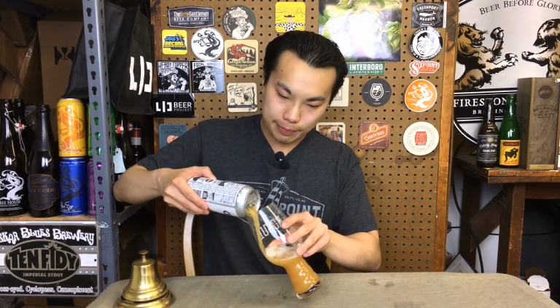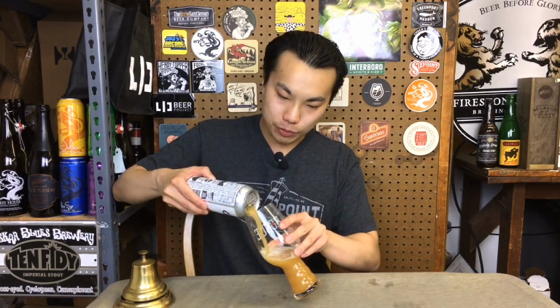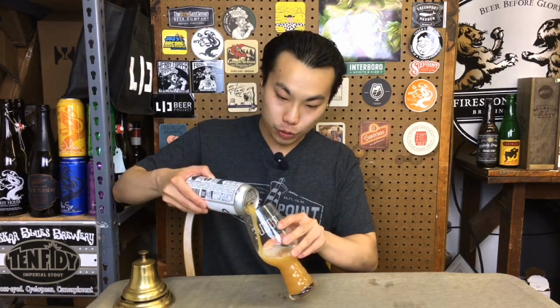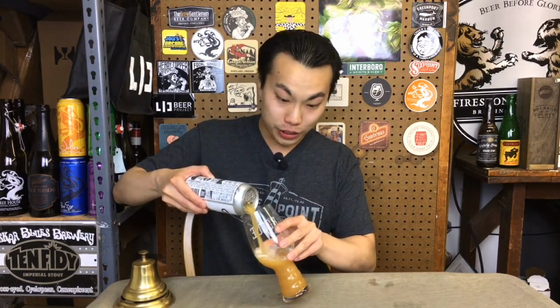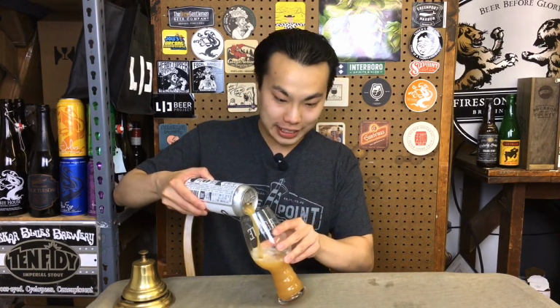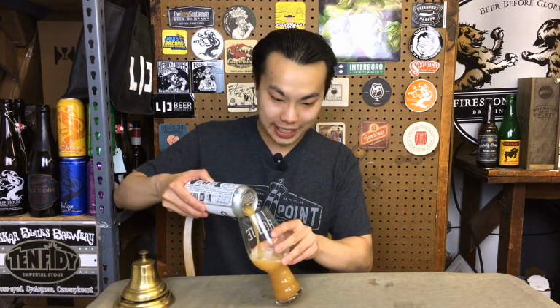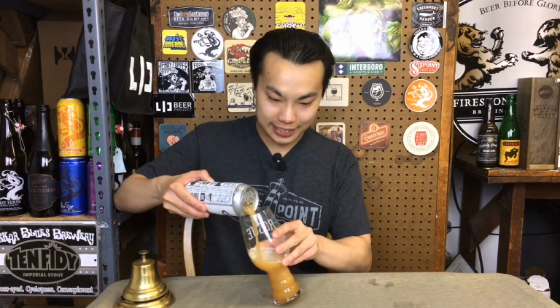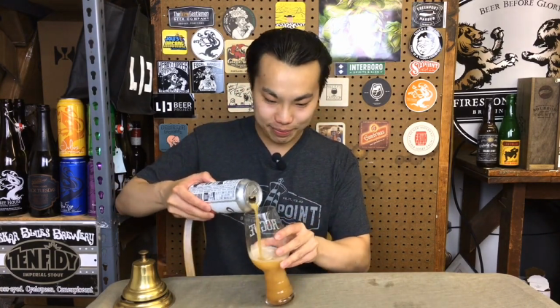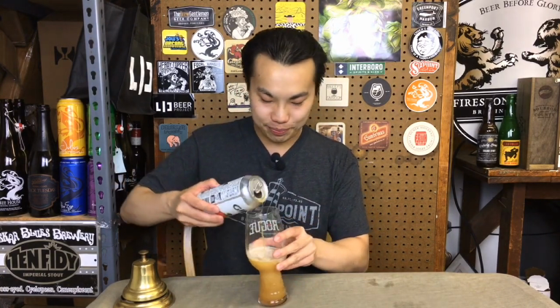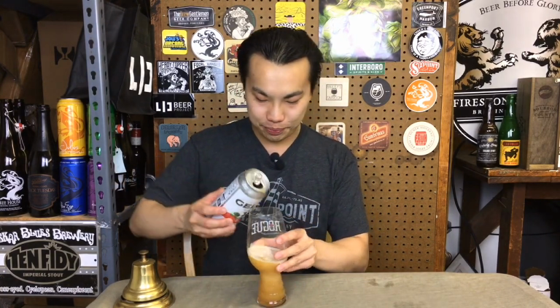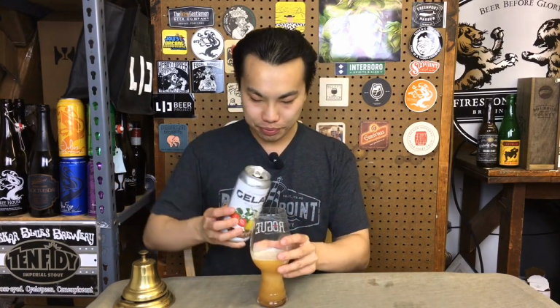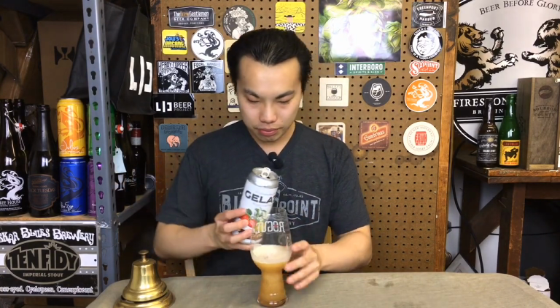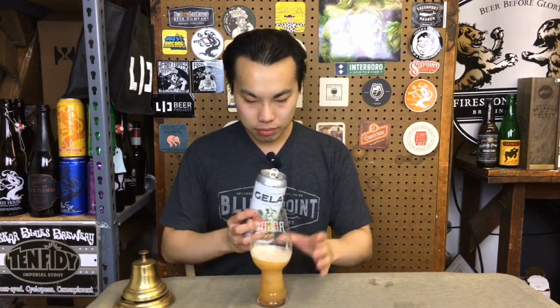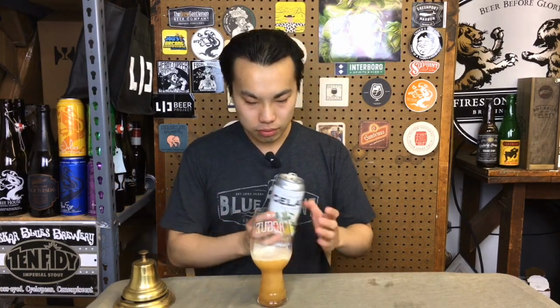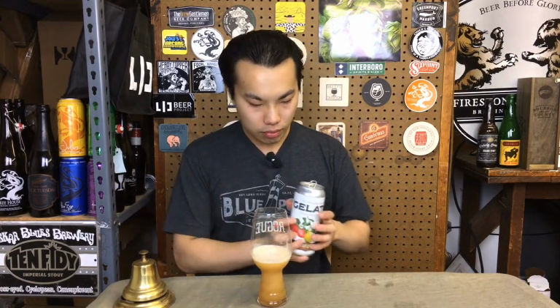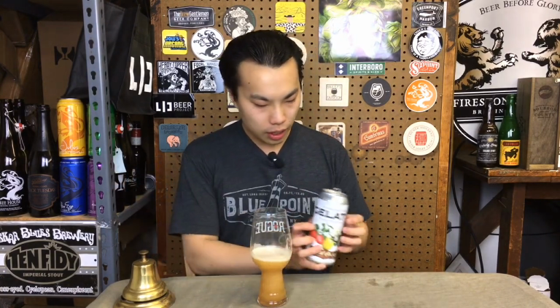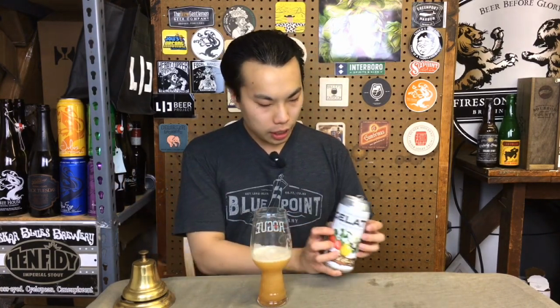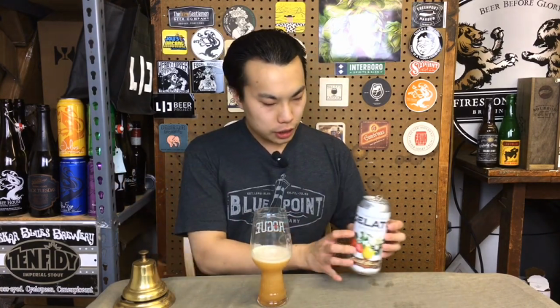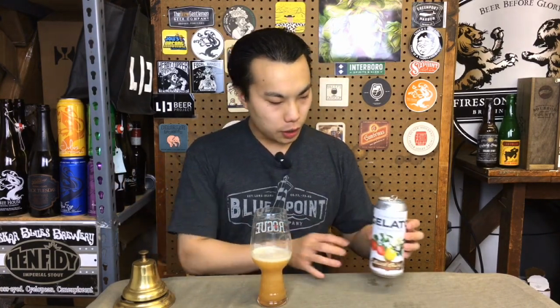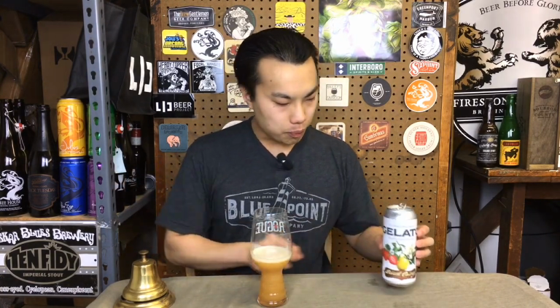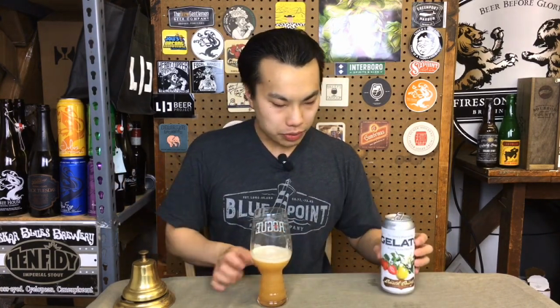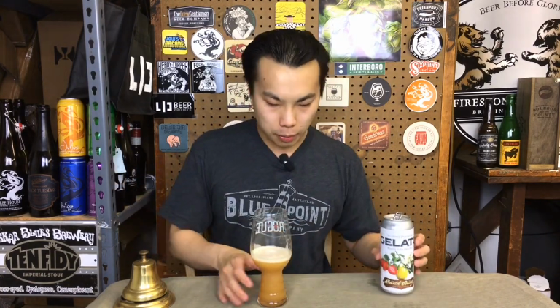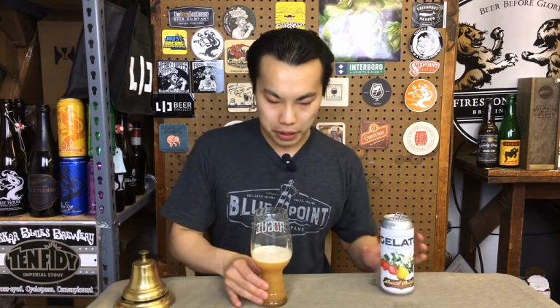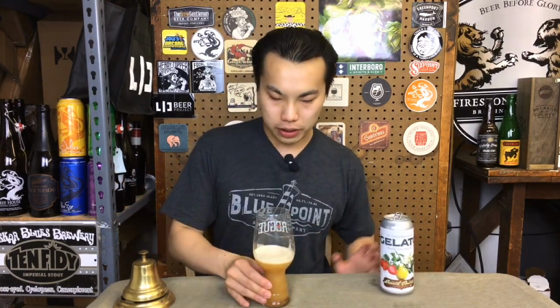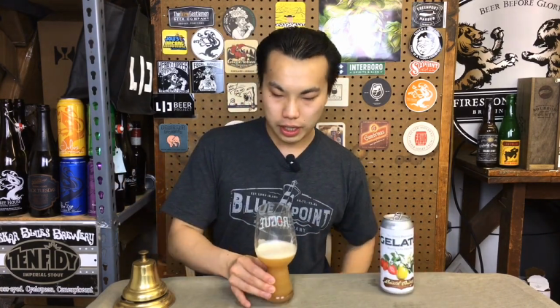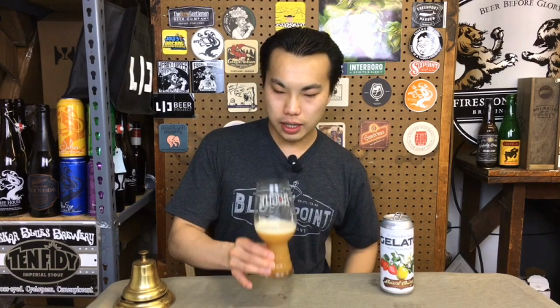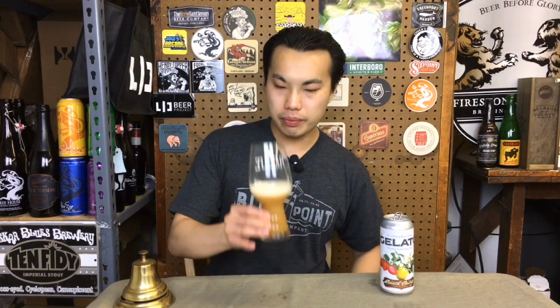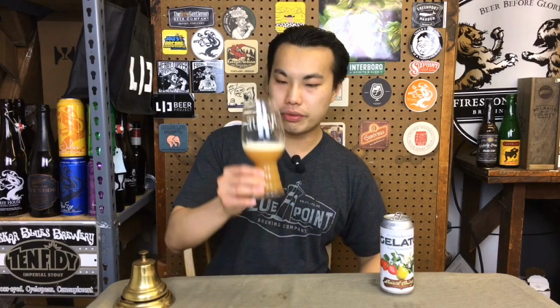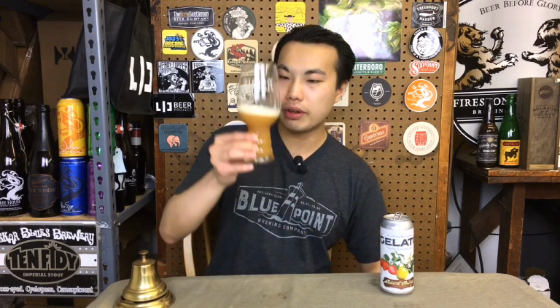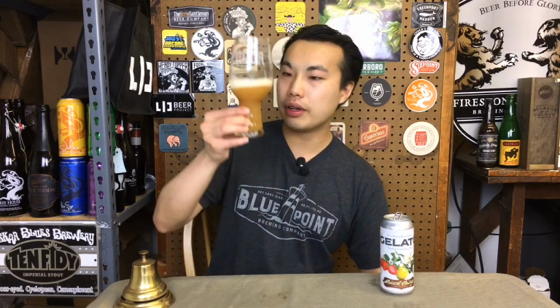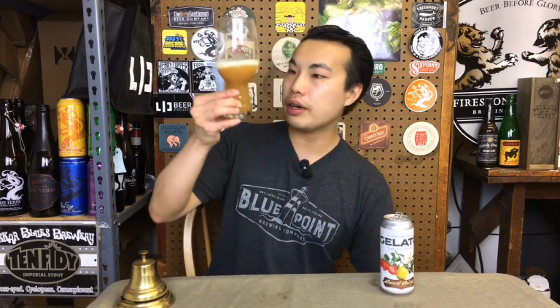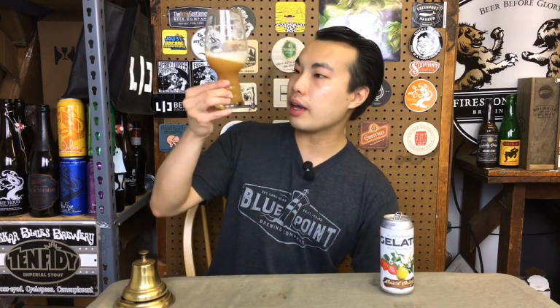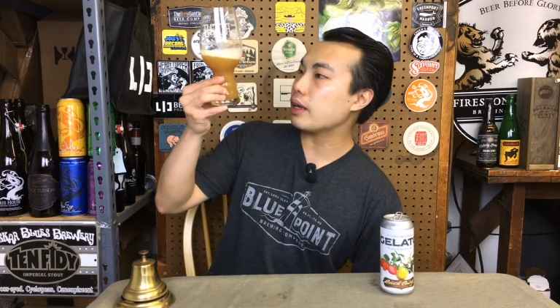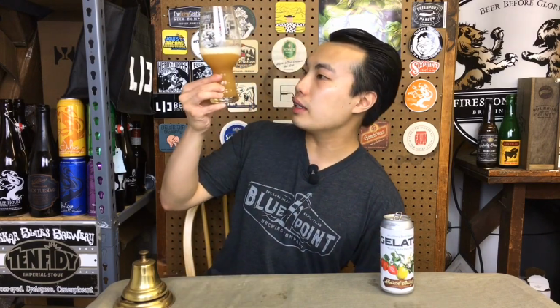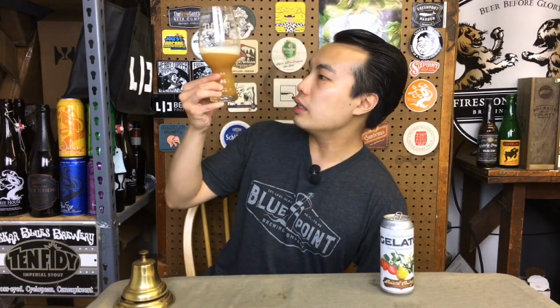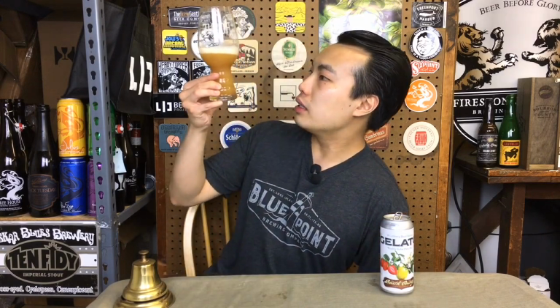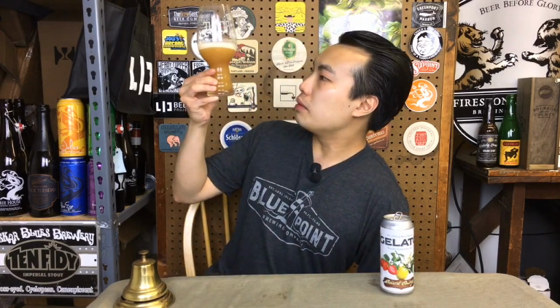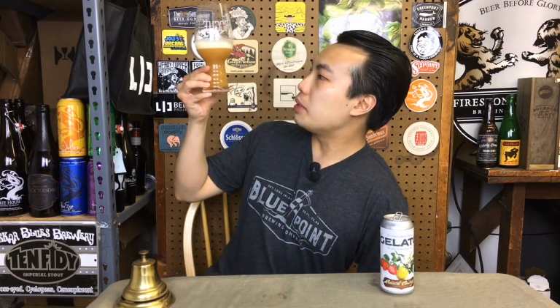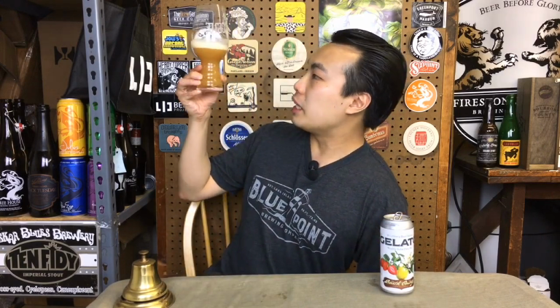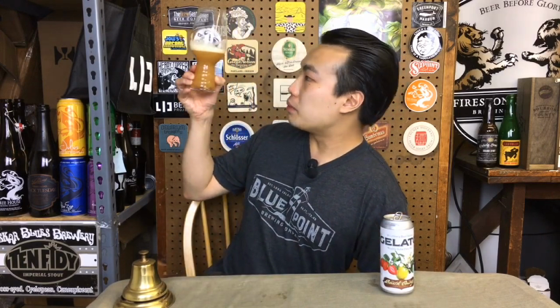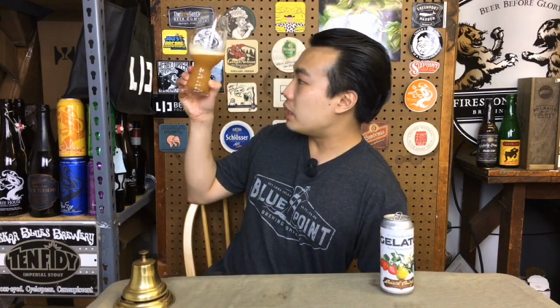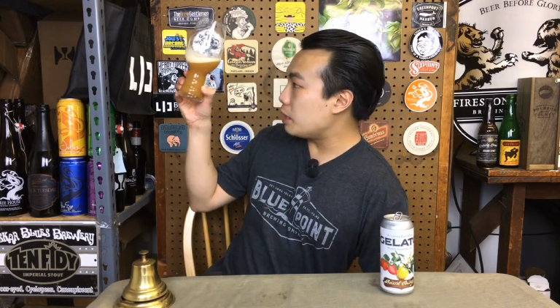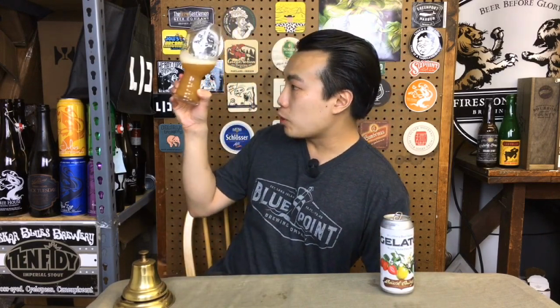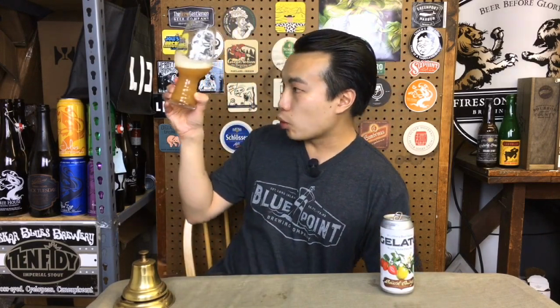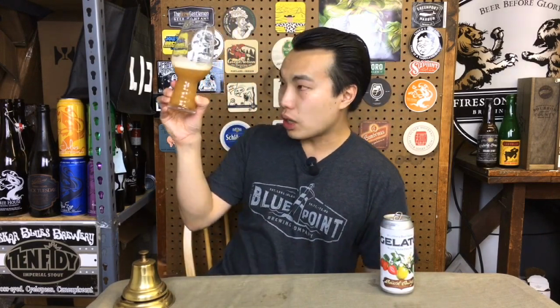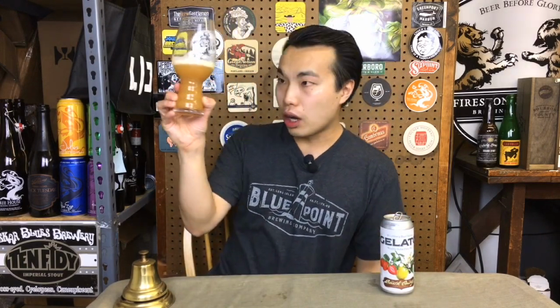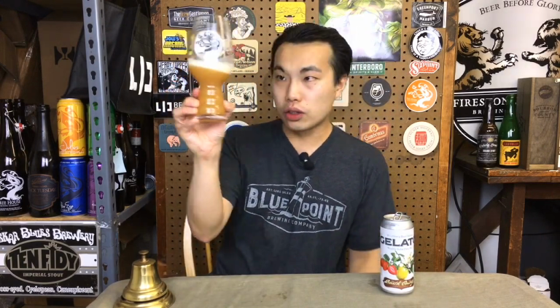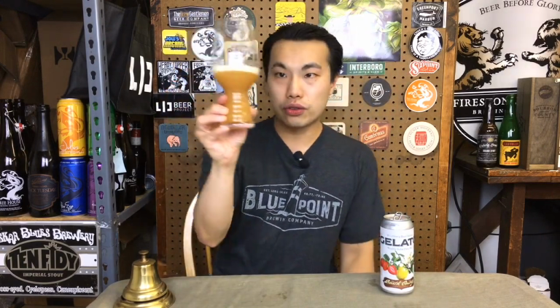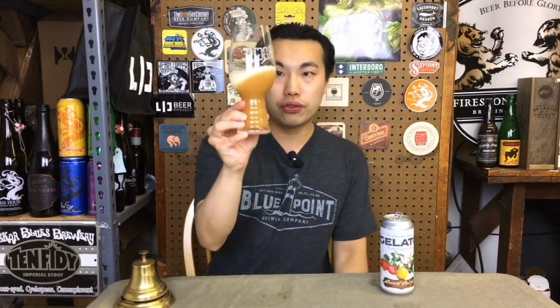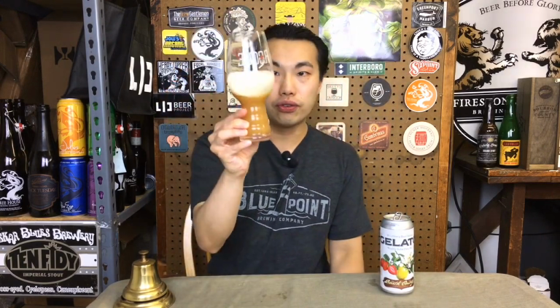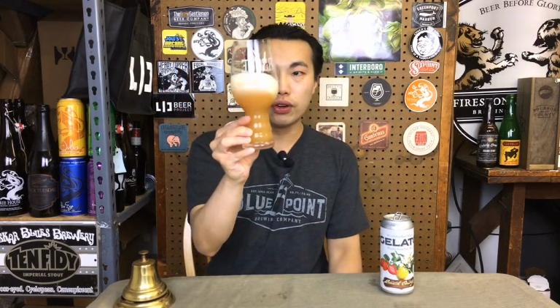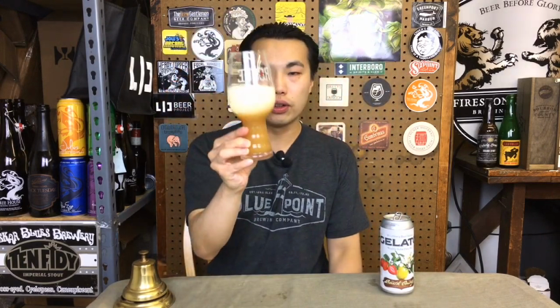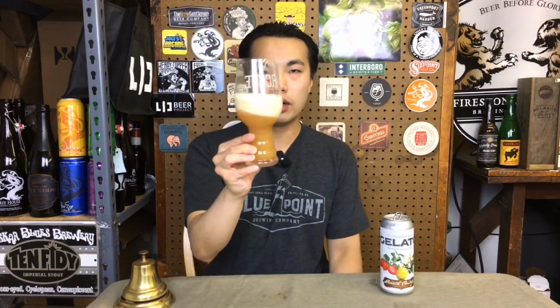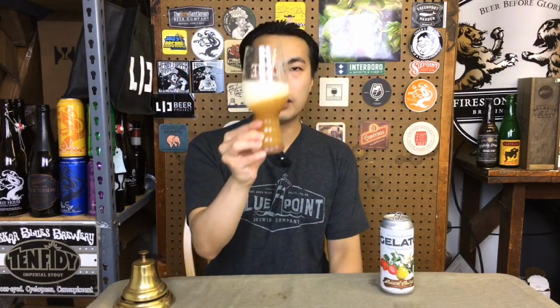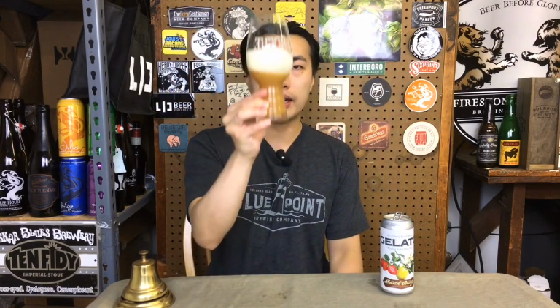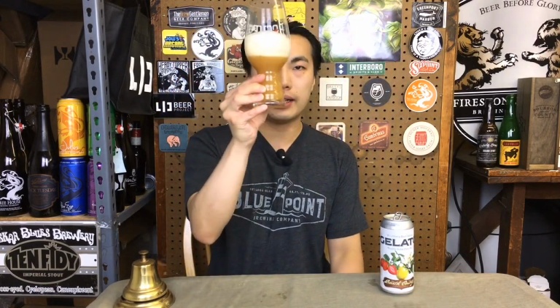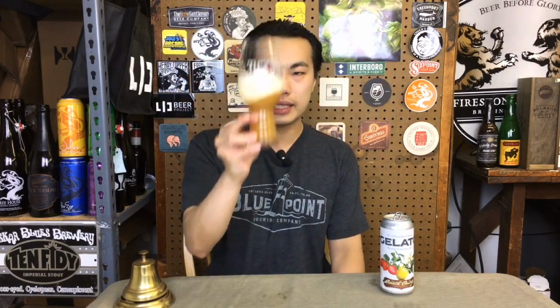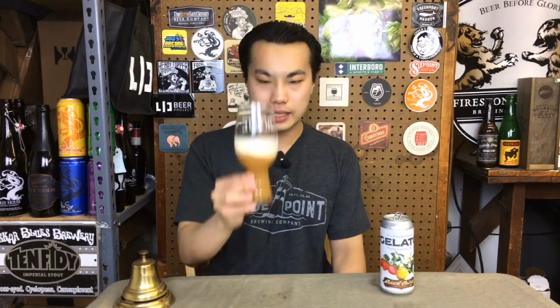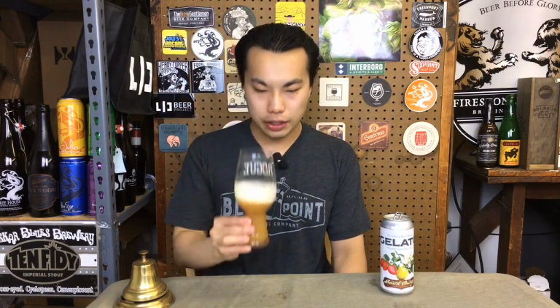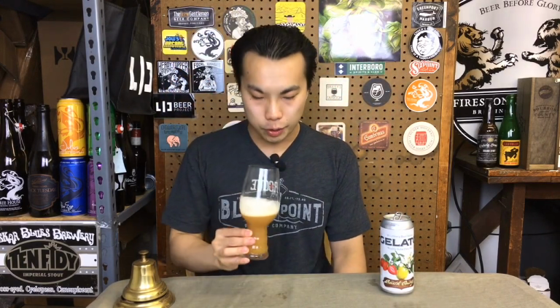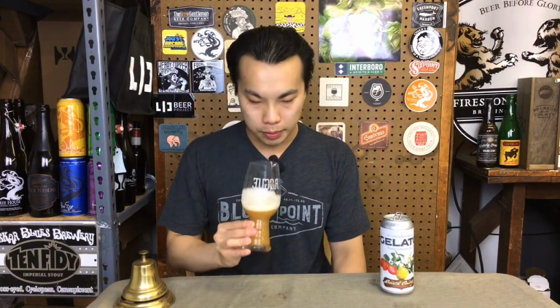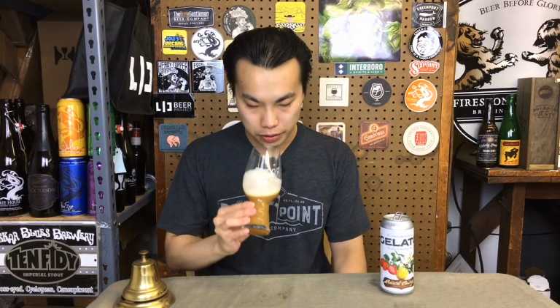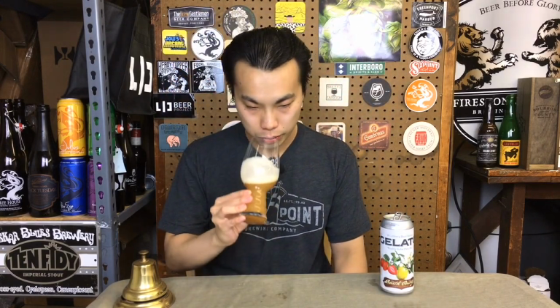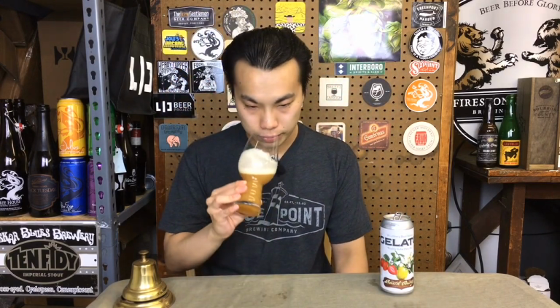I'm really excited. So the beer comes in a medium to deep gold color, full-on haze. Let's give it a swirl on this one.